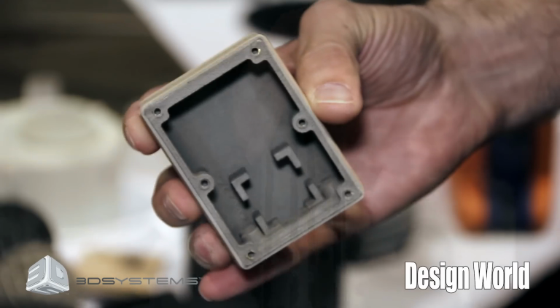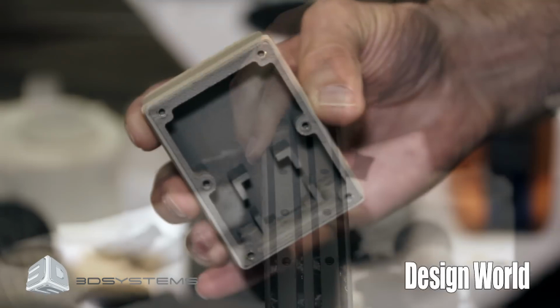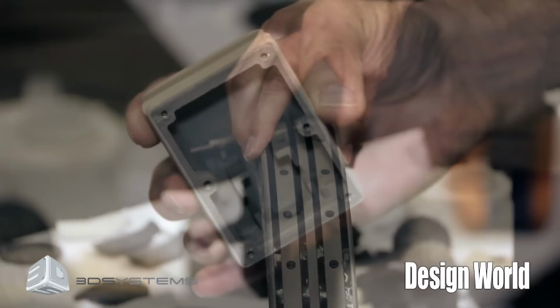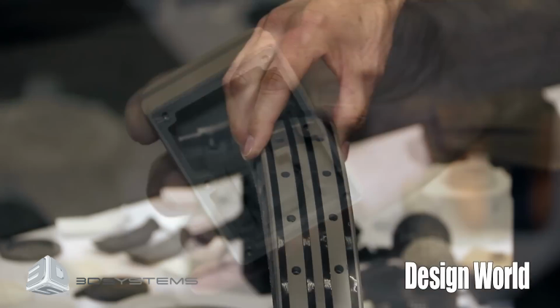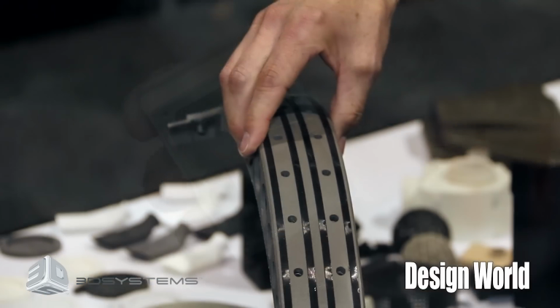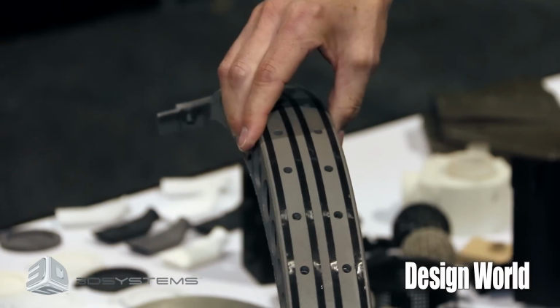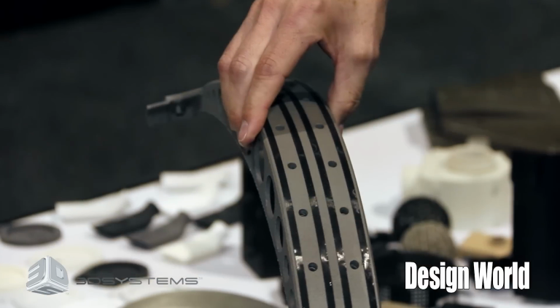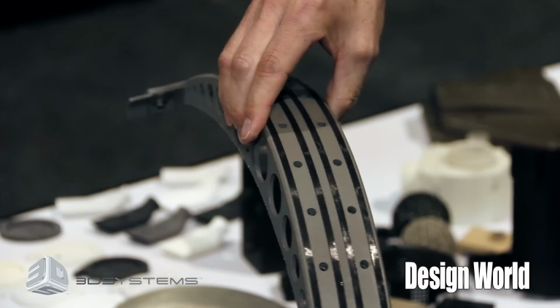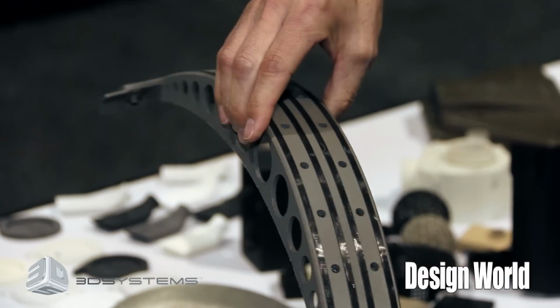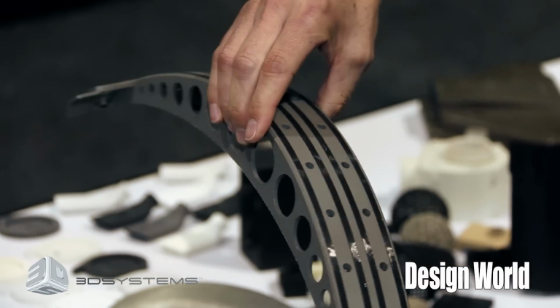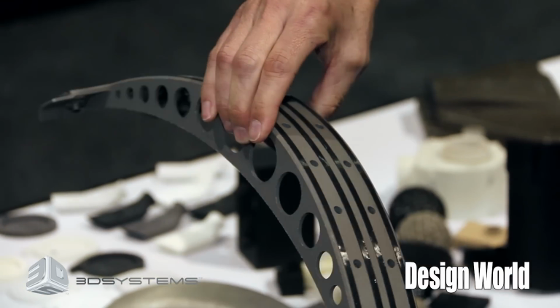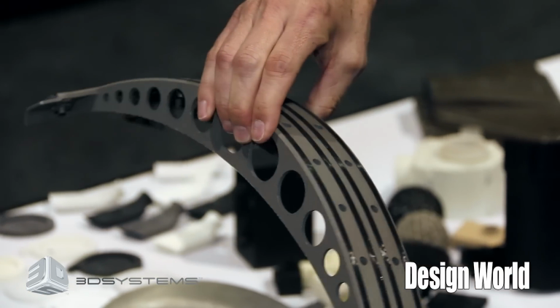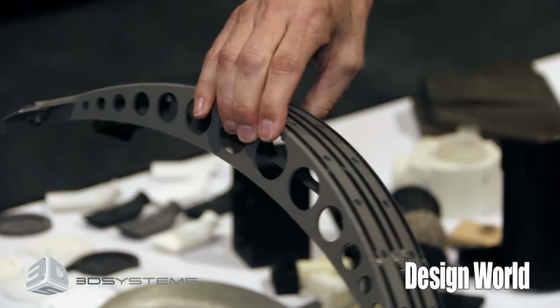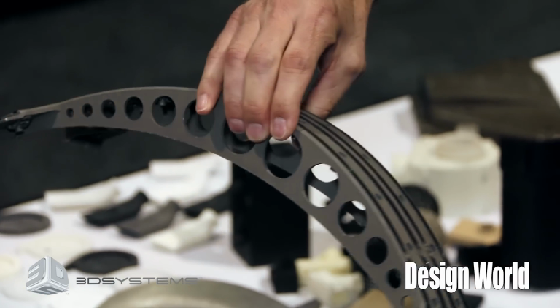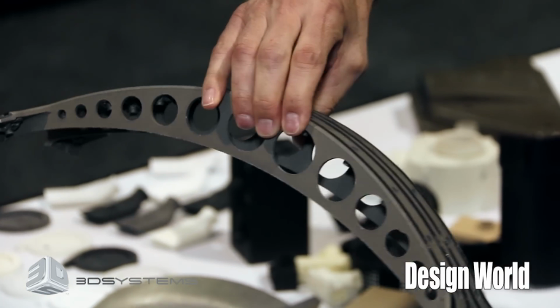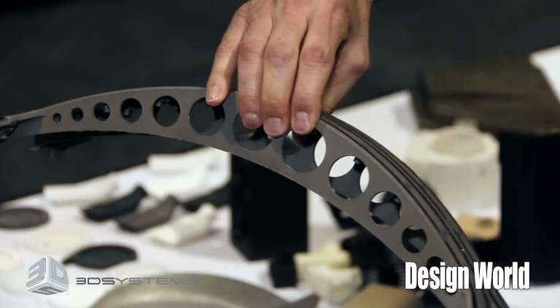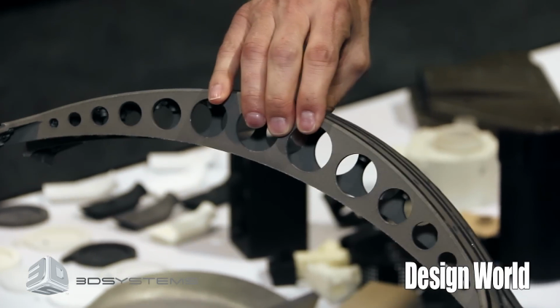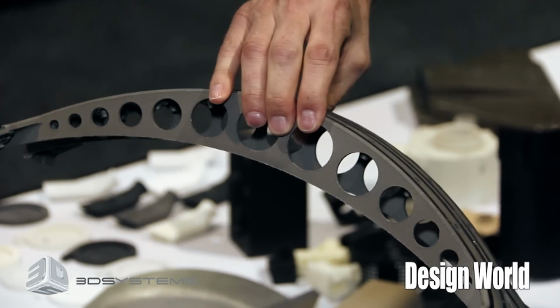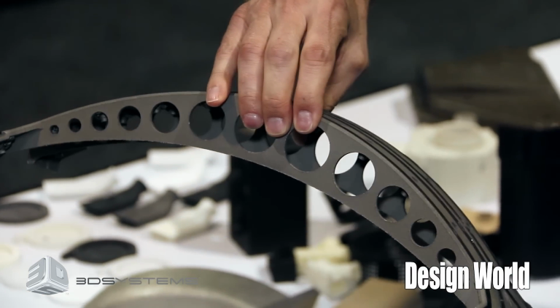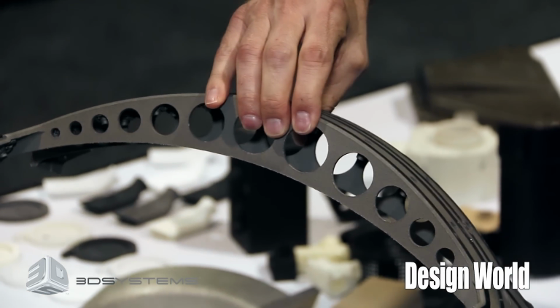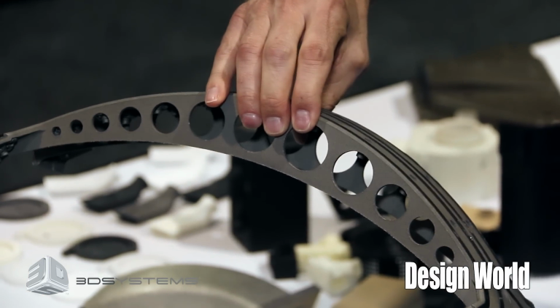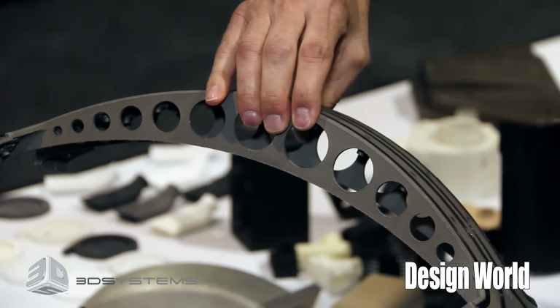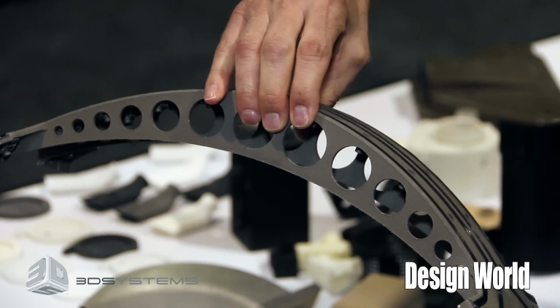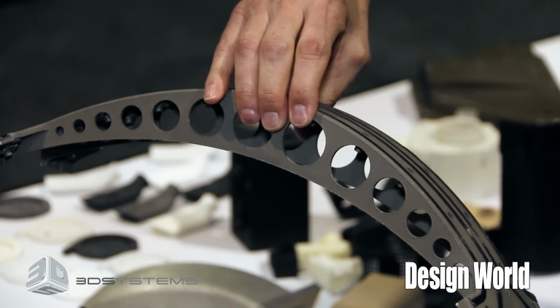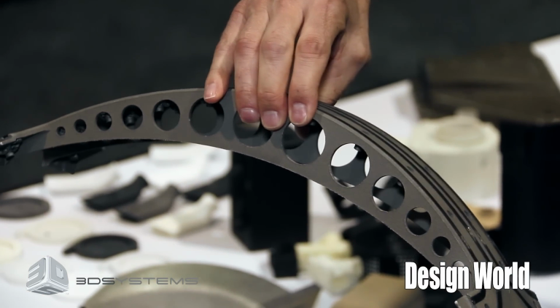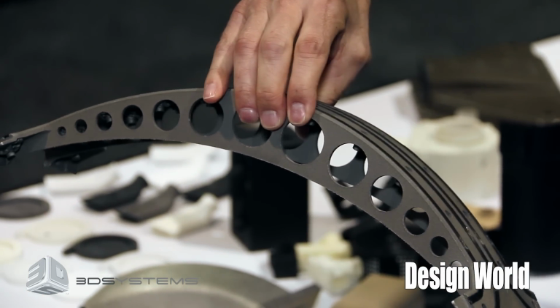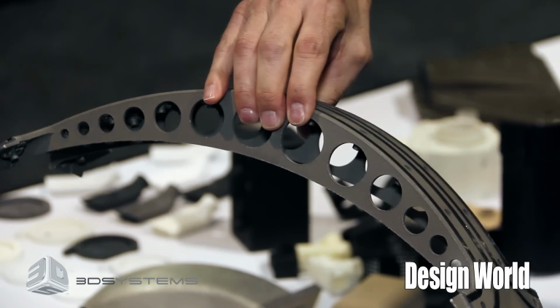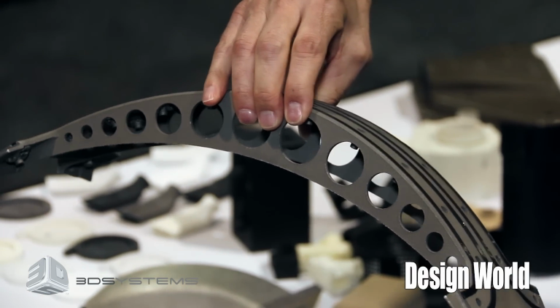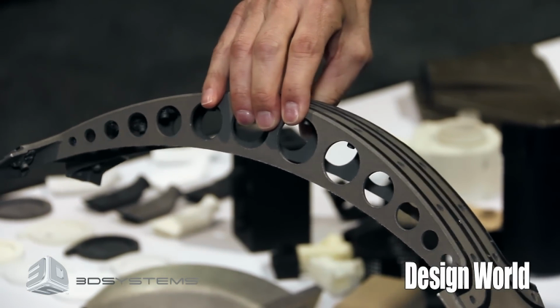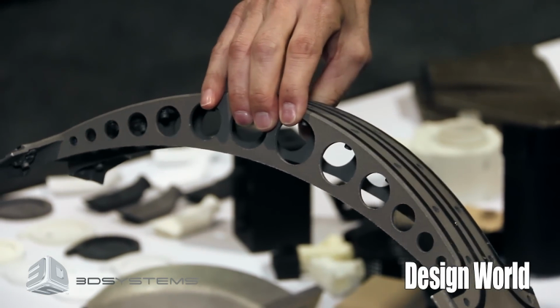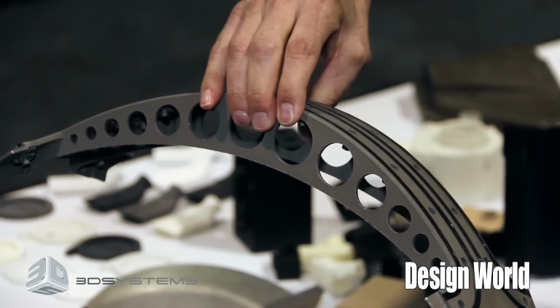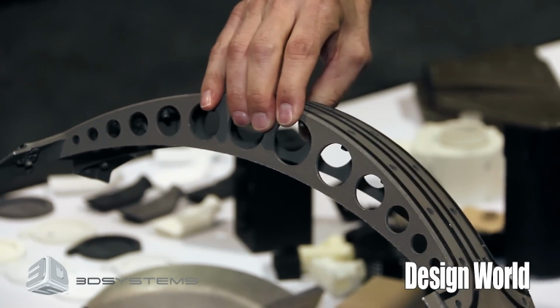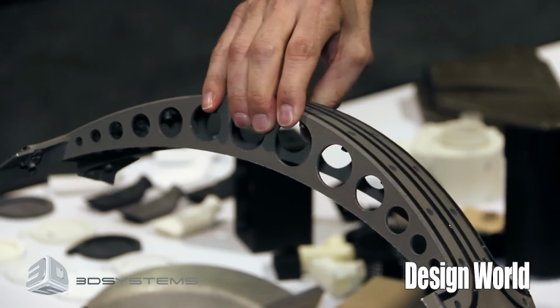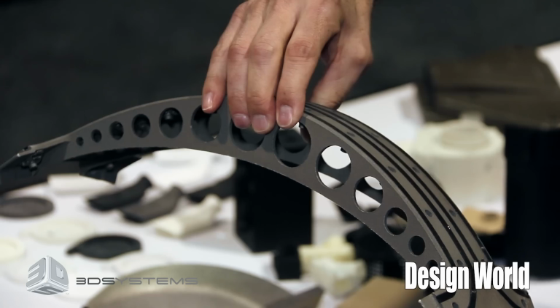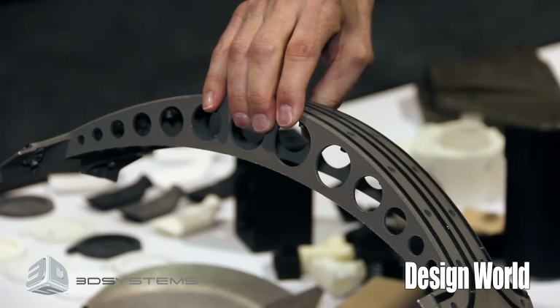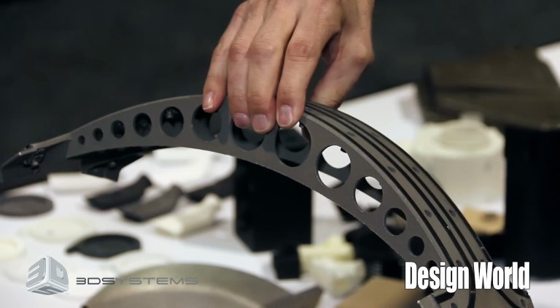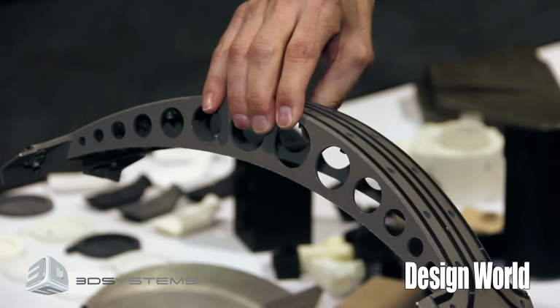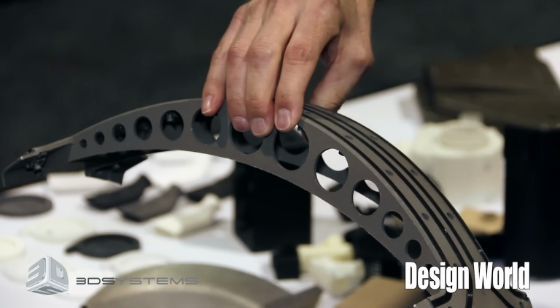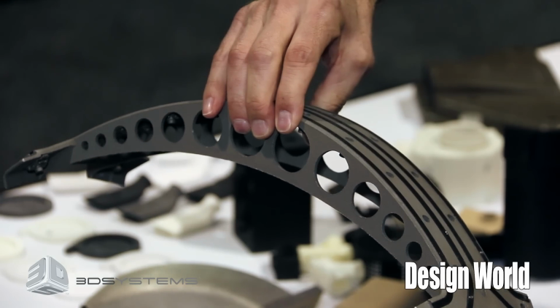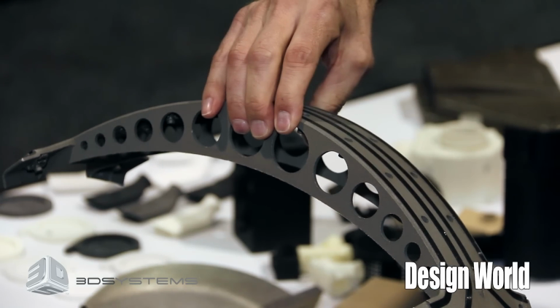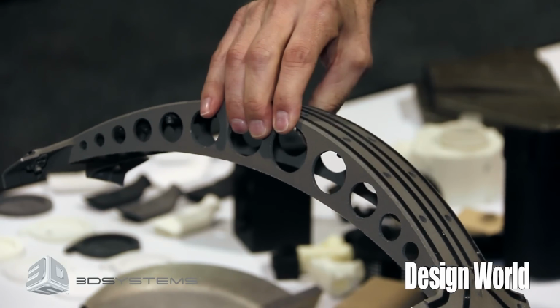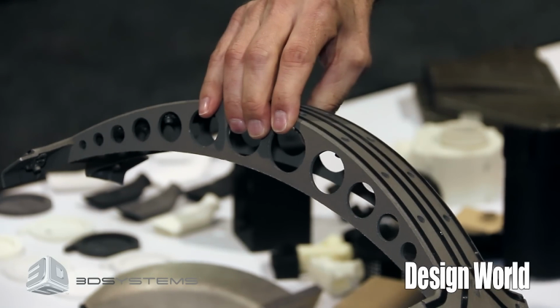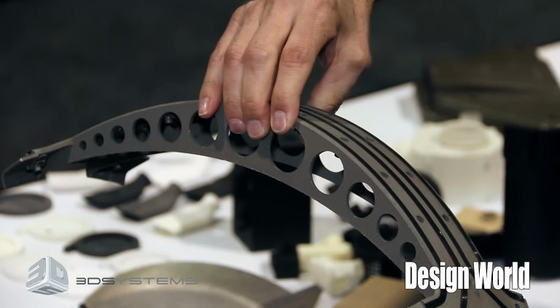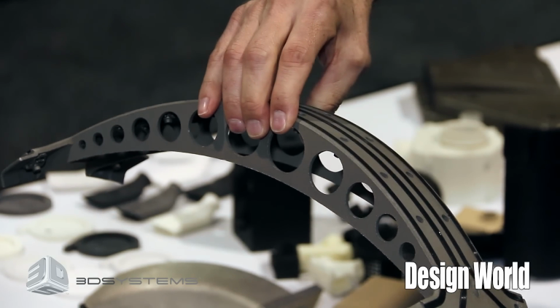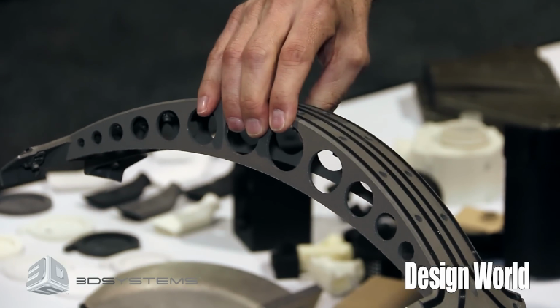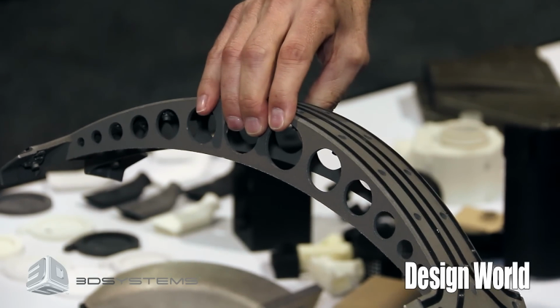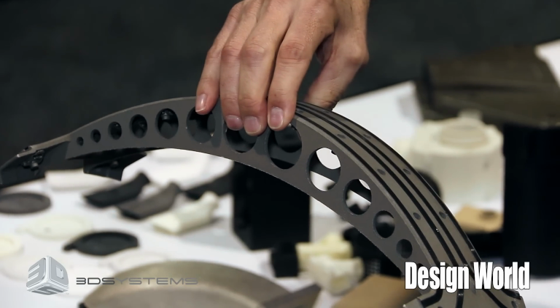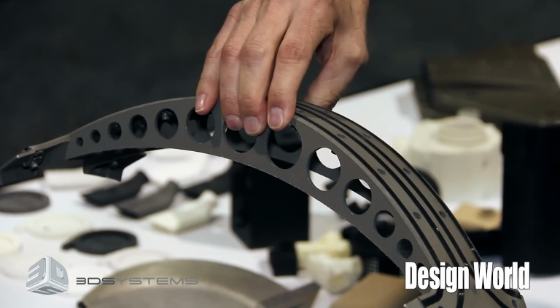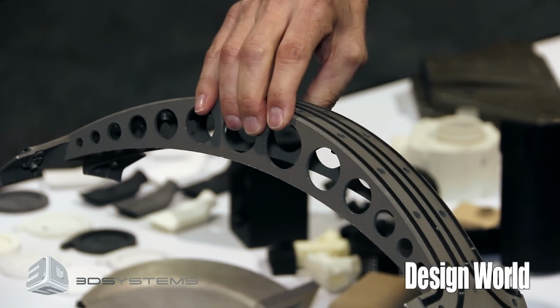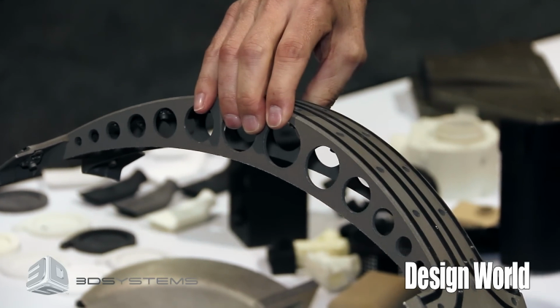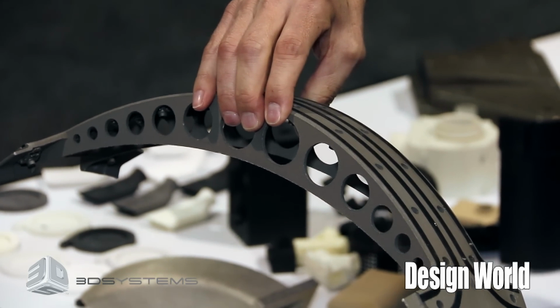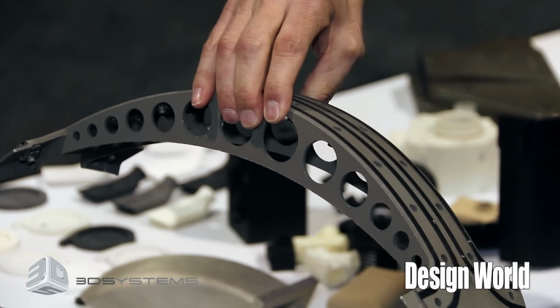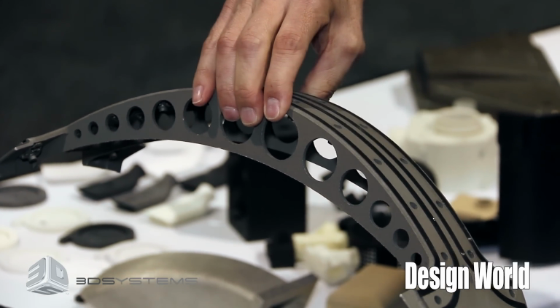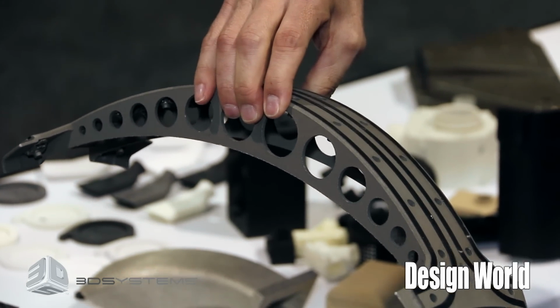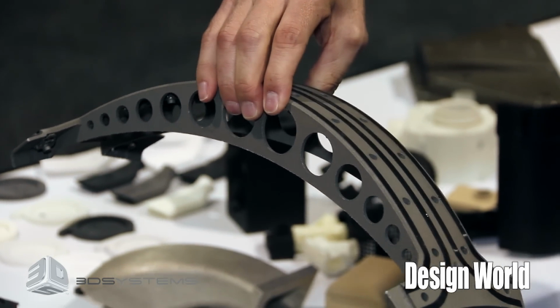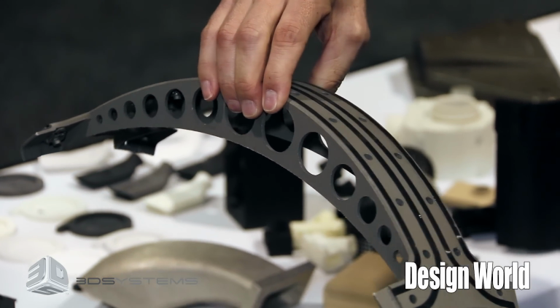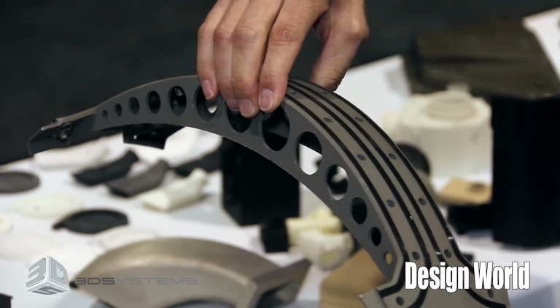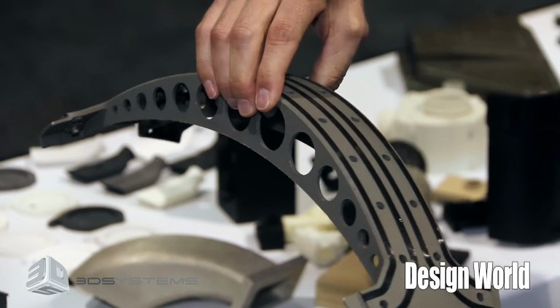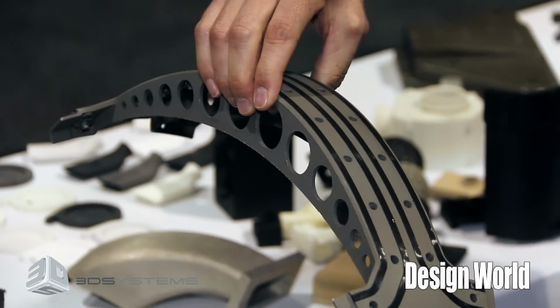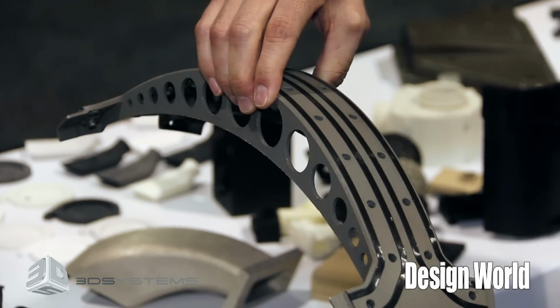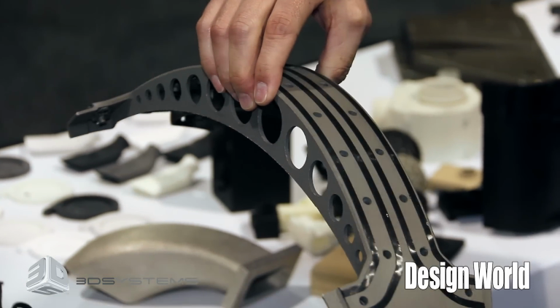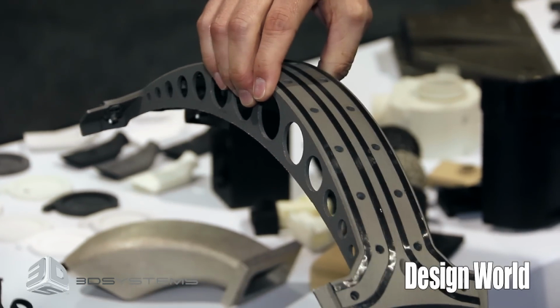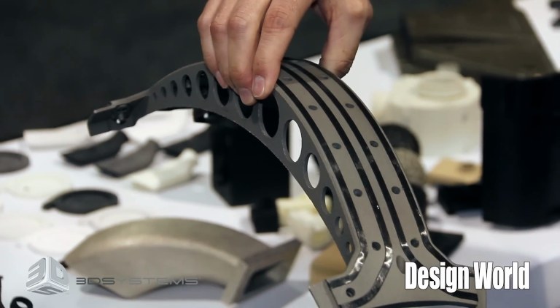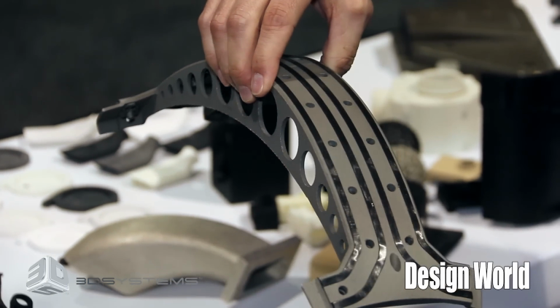This is a part for an aerostat. This is a glass-filled nylon — it has gaskets on it, has floating nutserts, and it's EMI shielded.